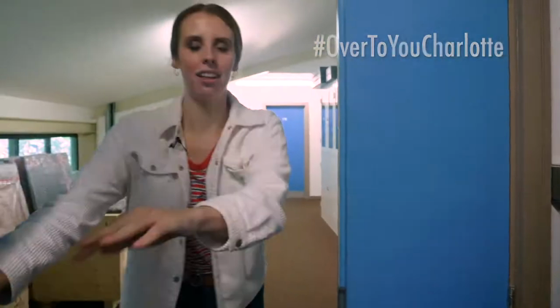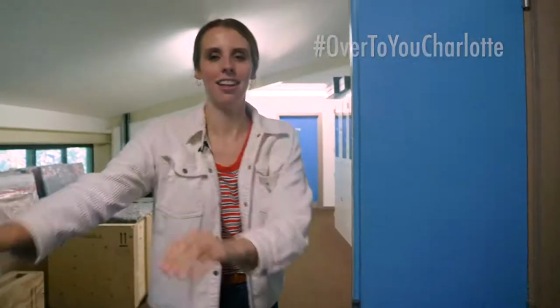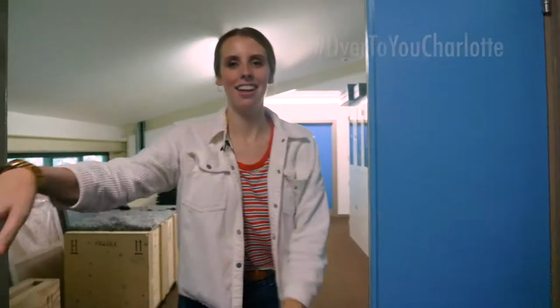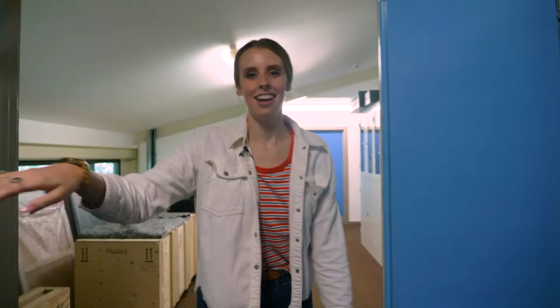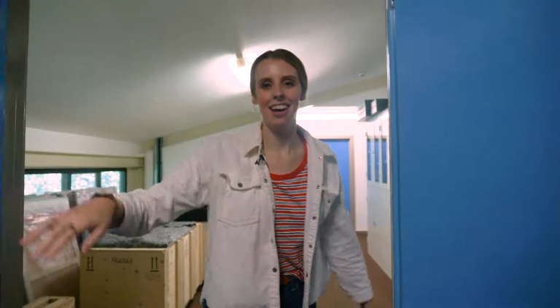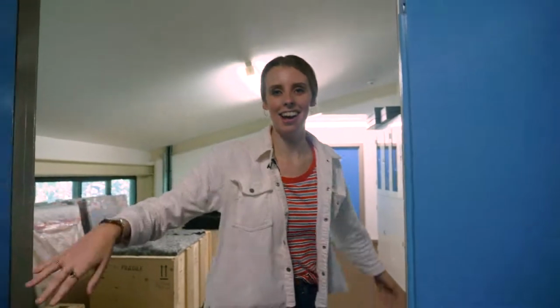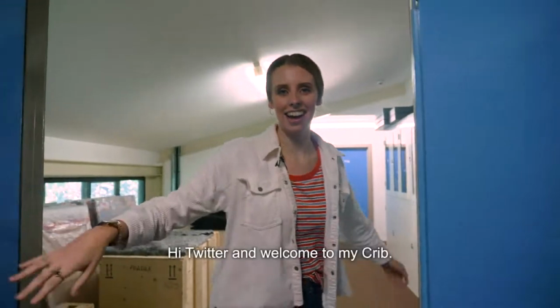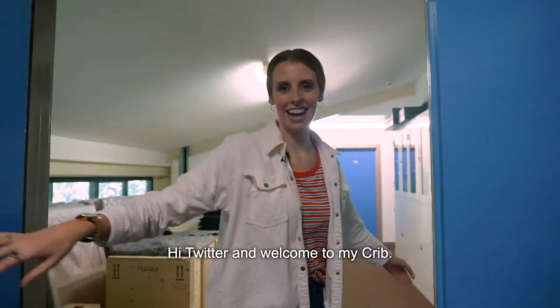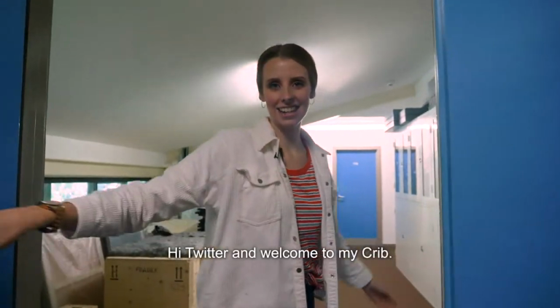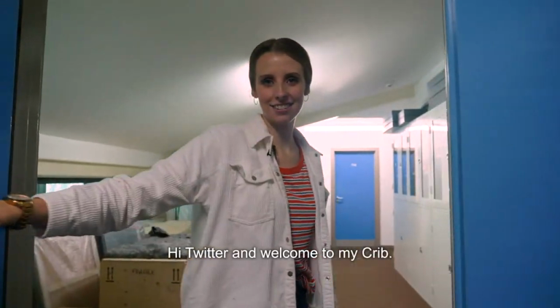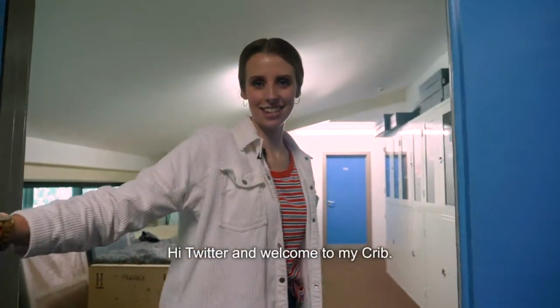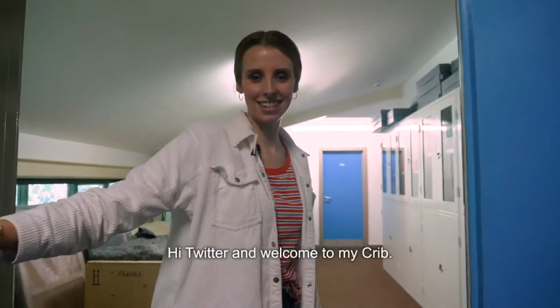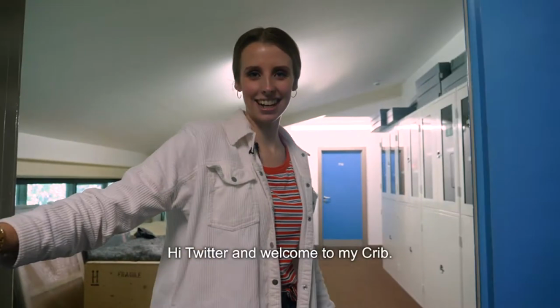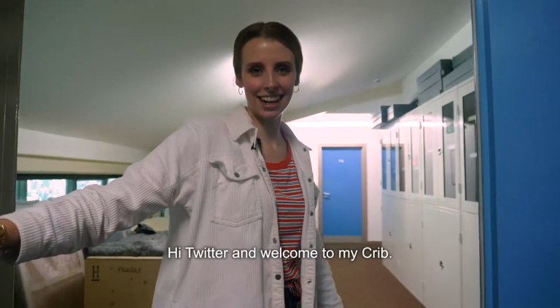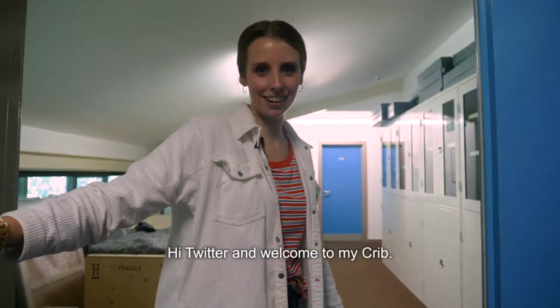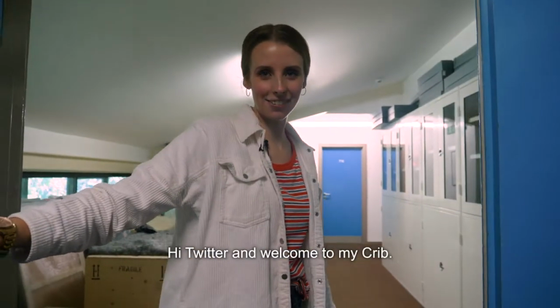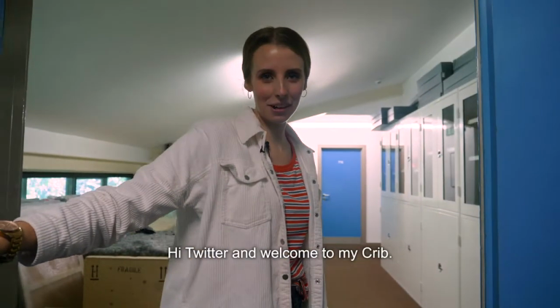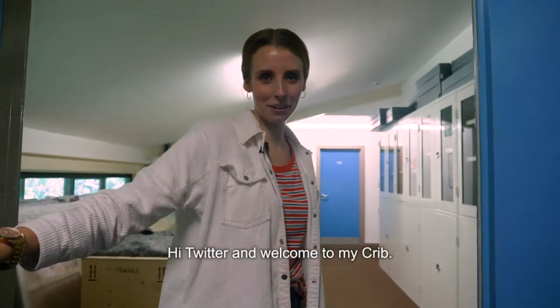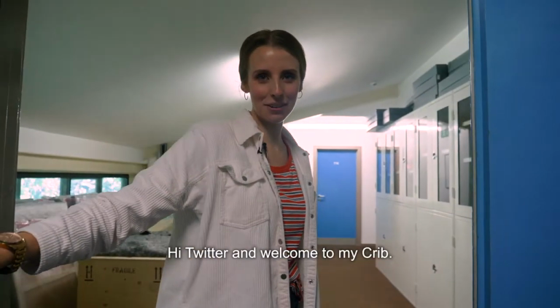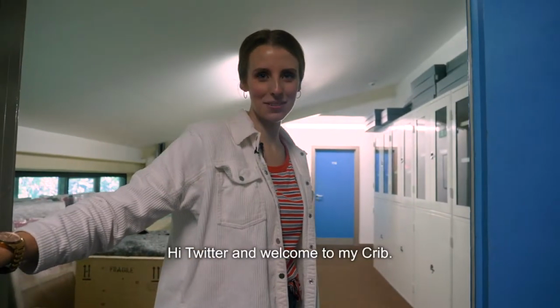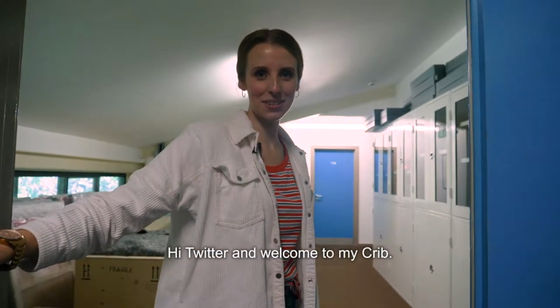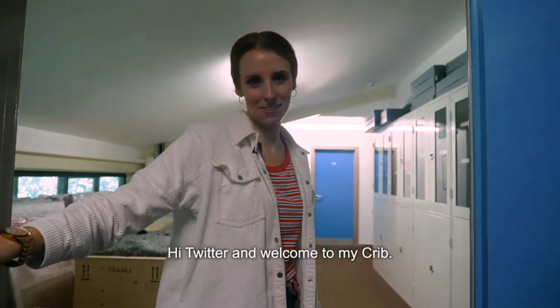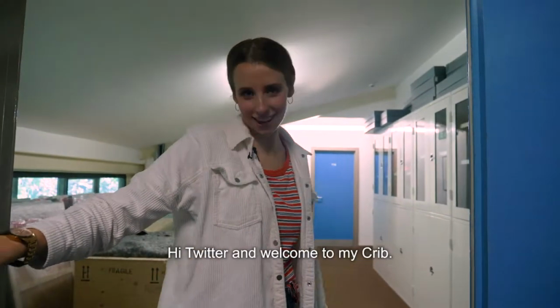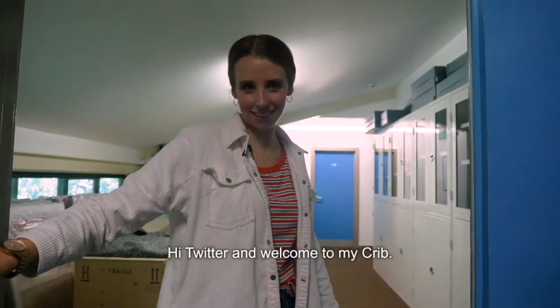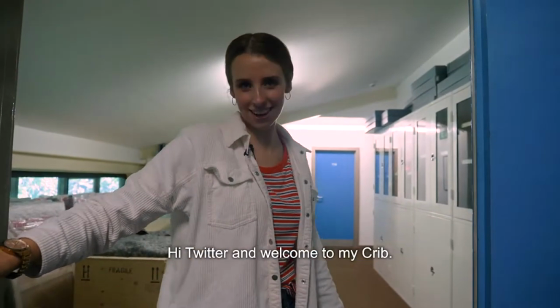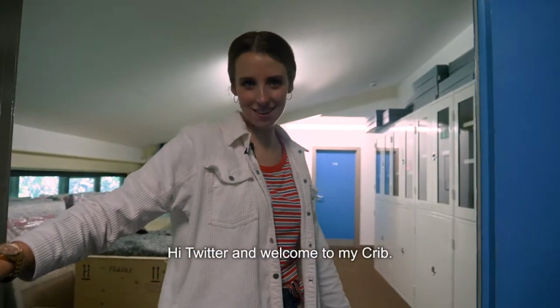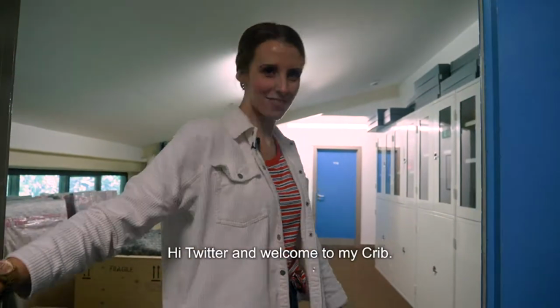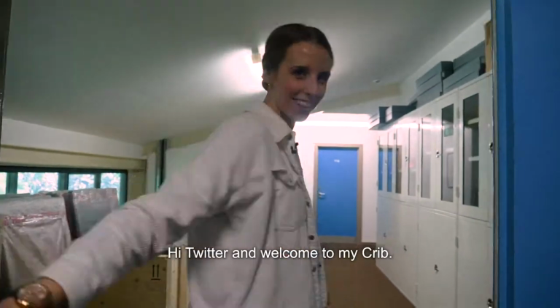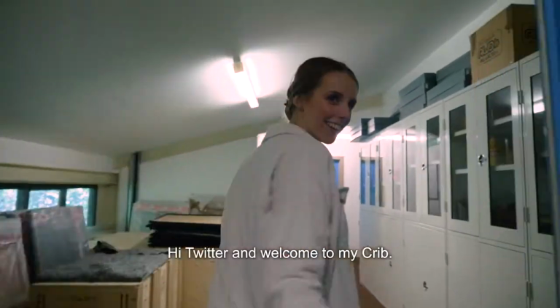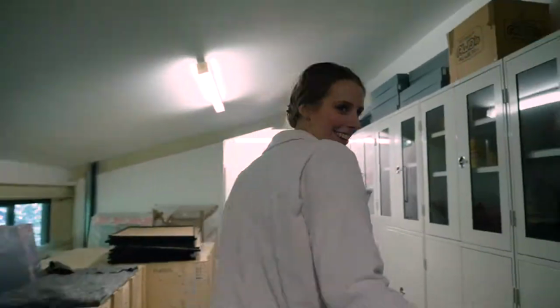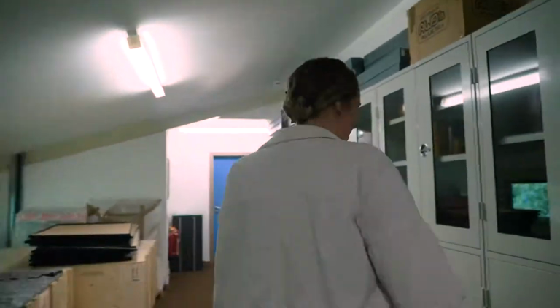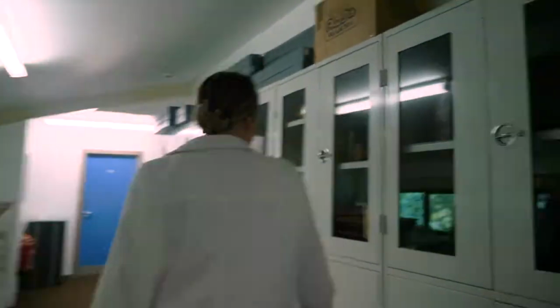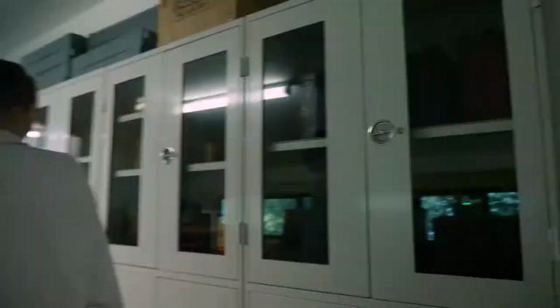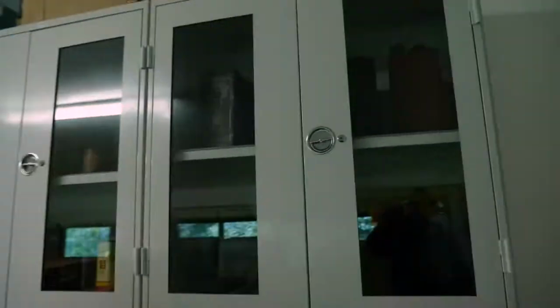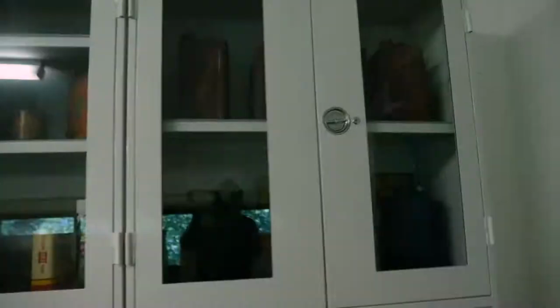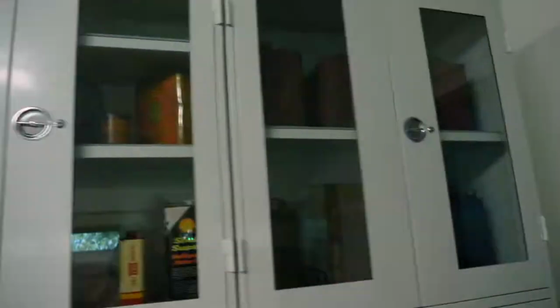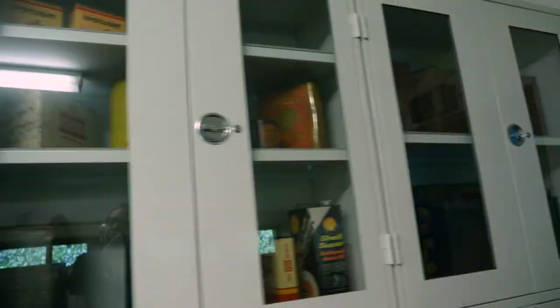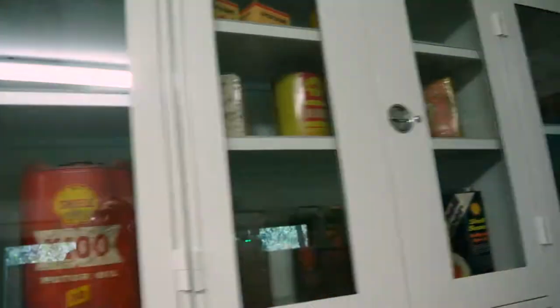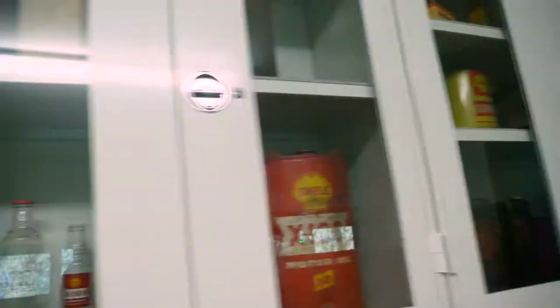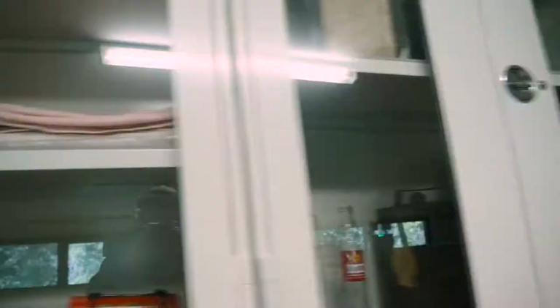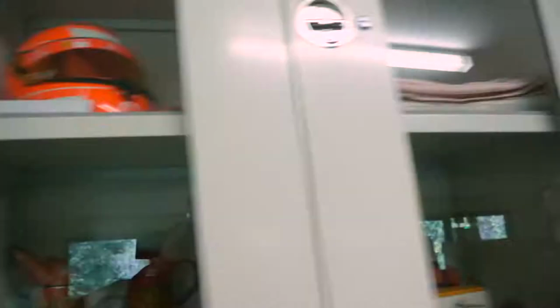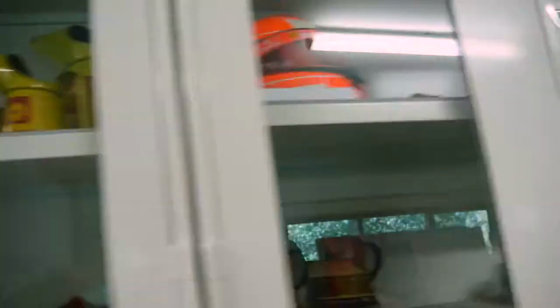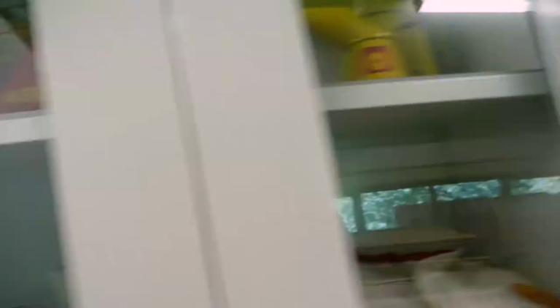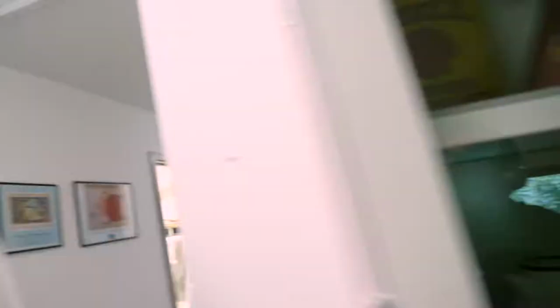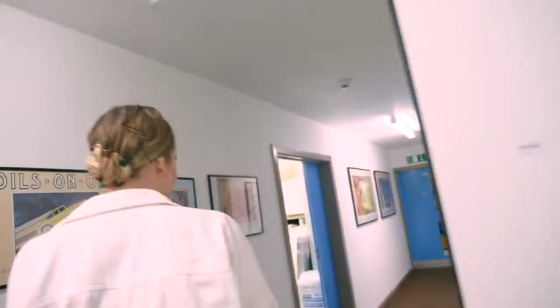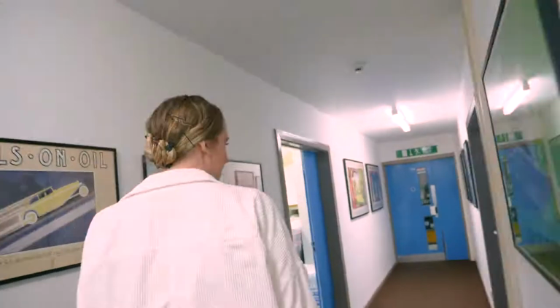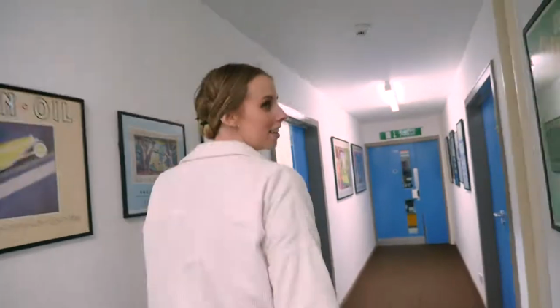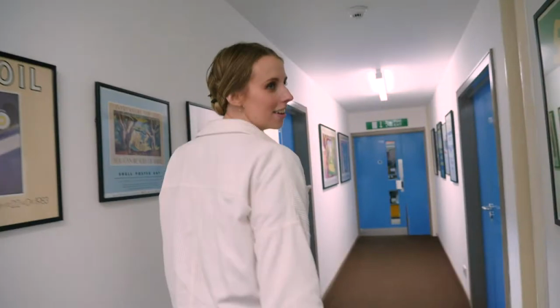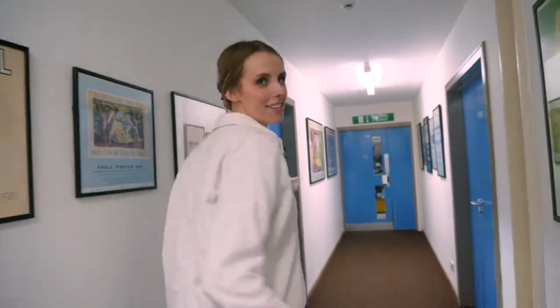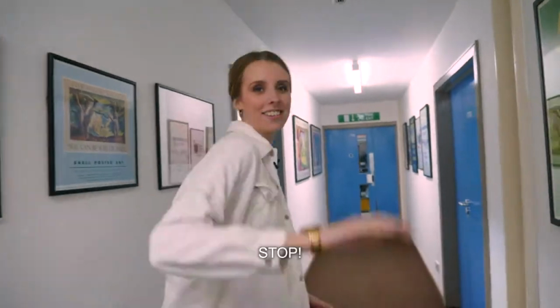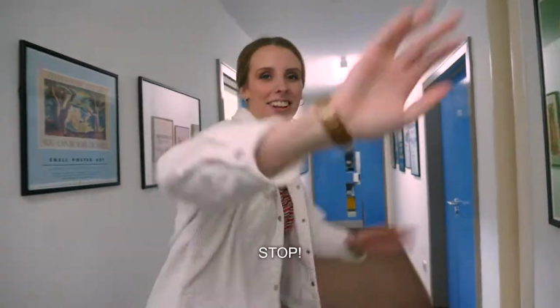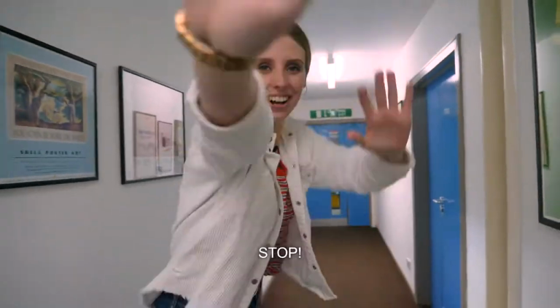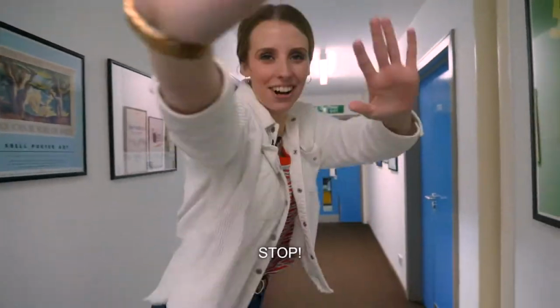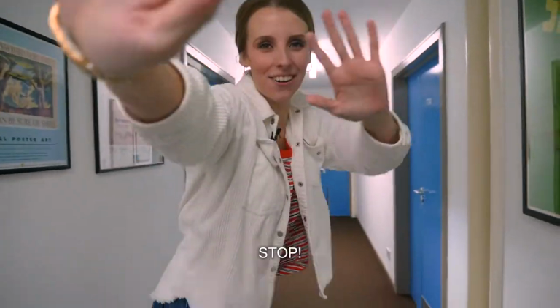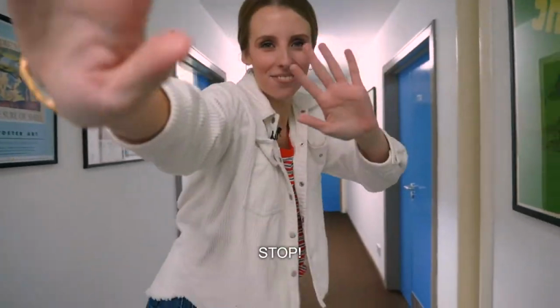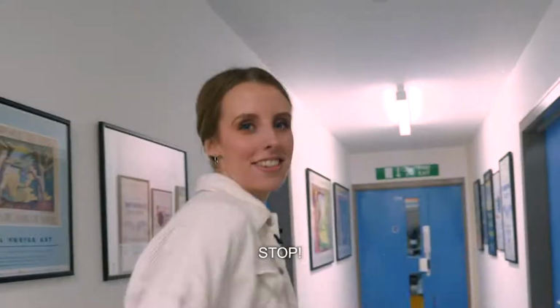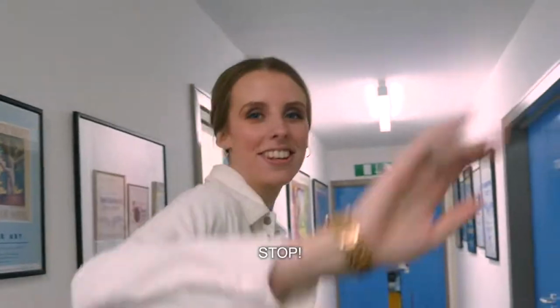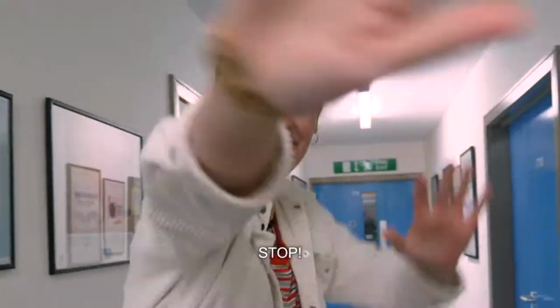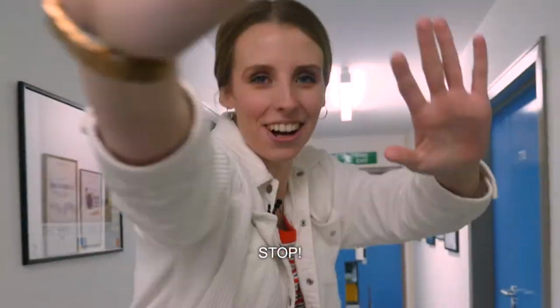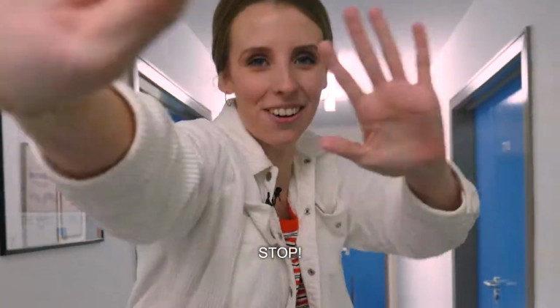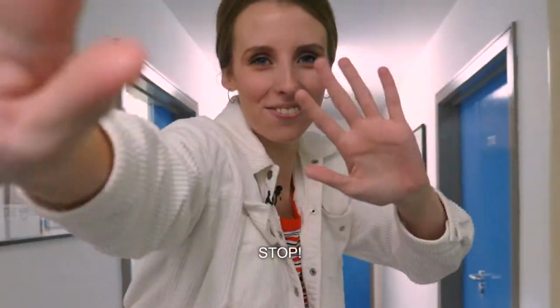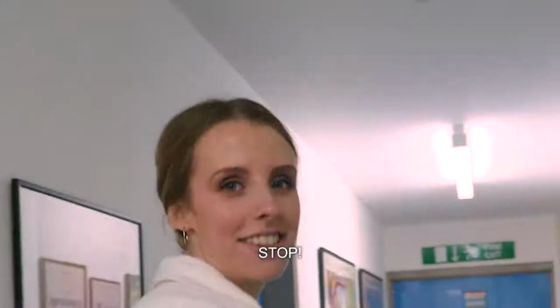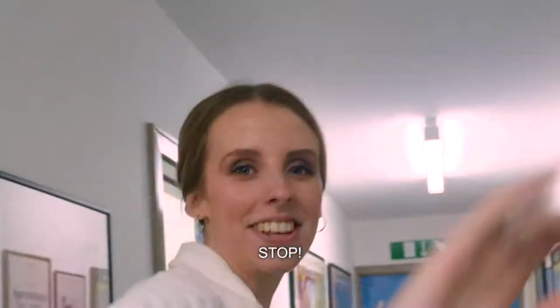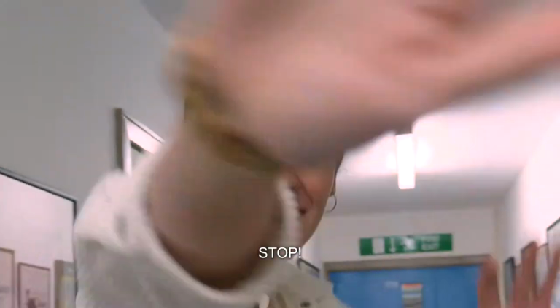Hi Twitter, and welcome to my crib. Stop!